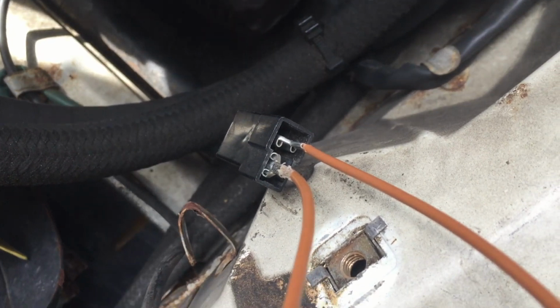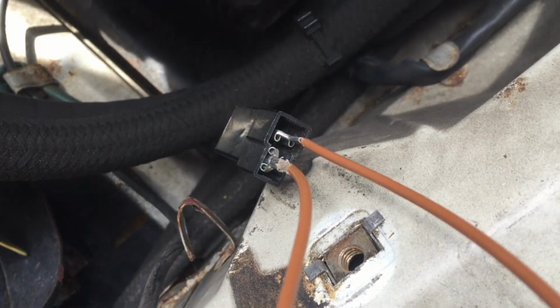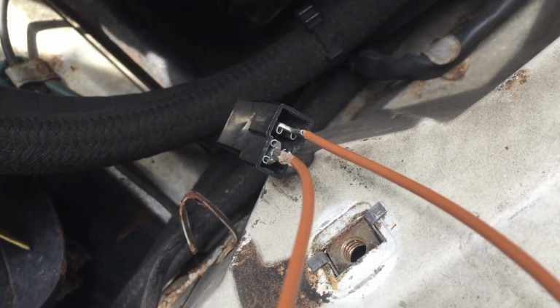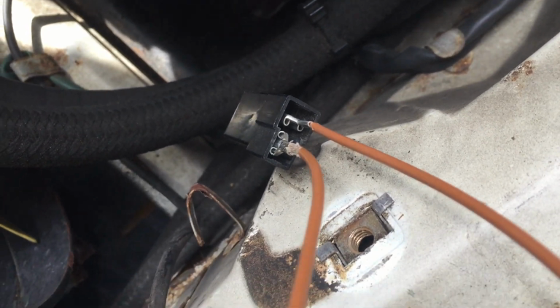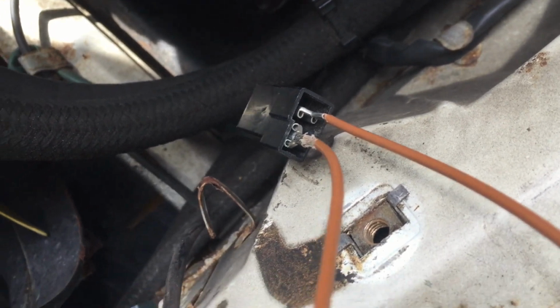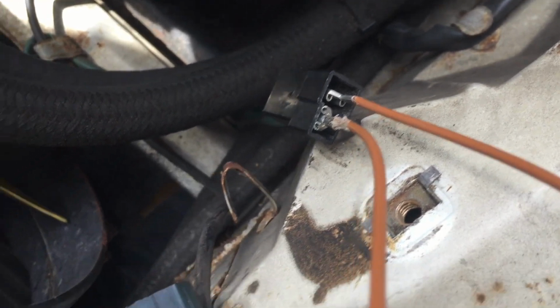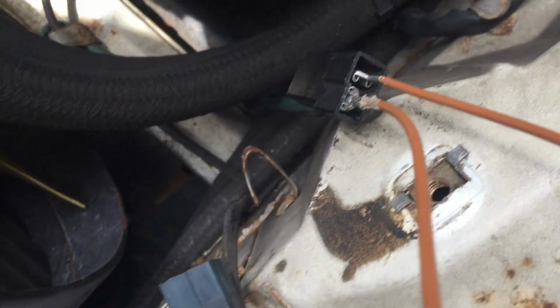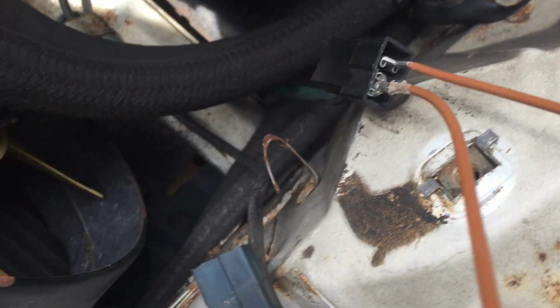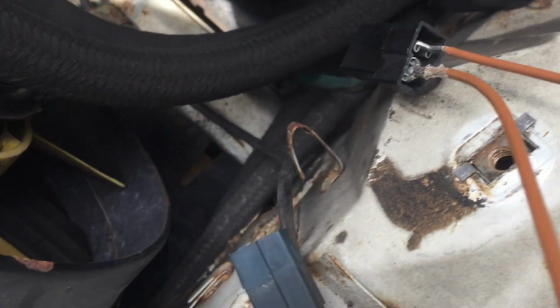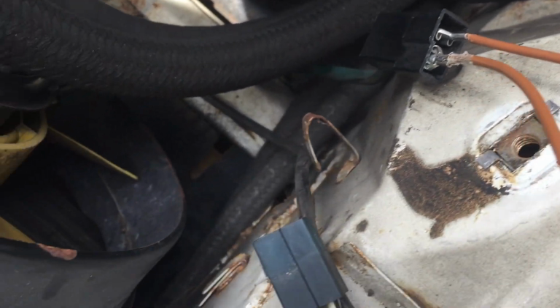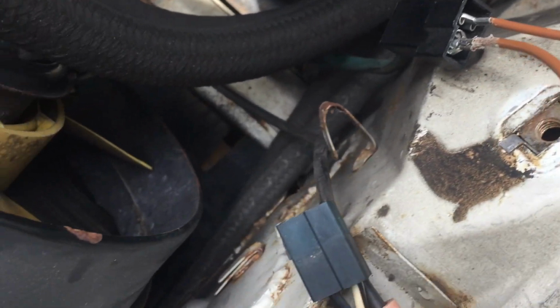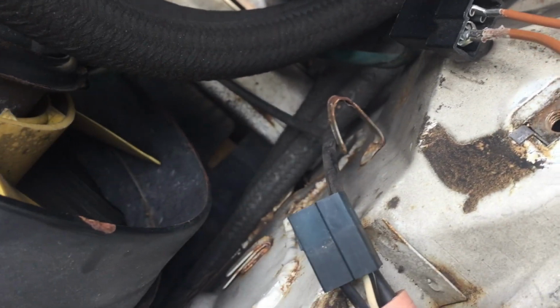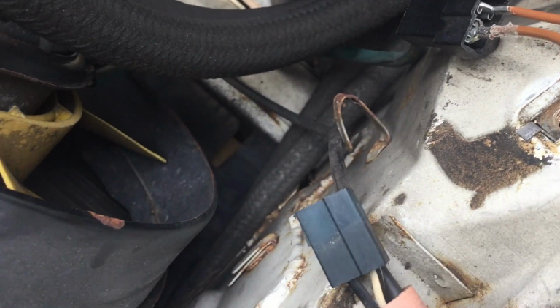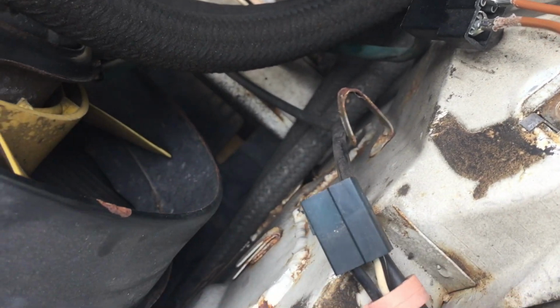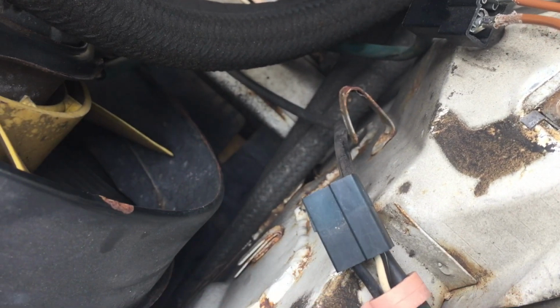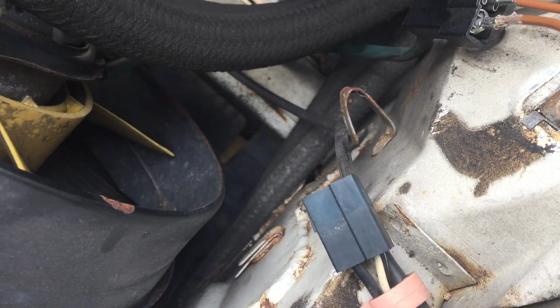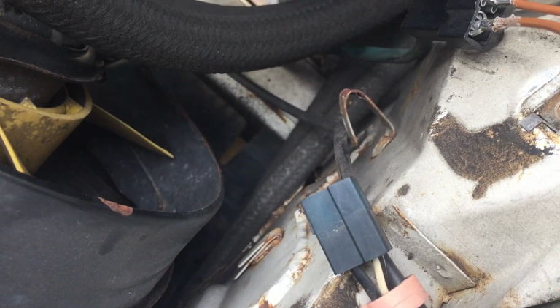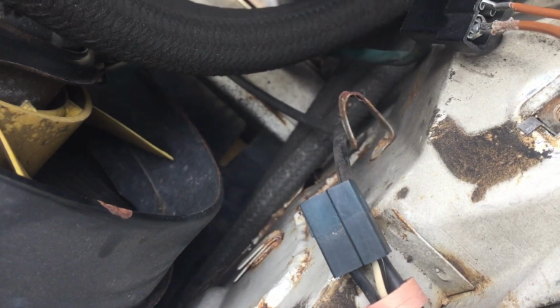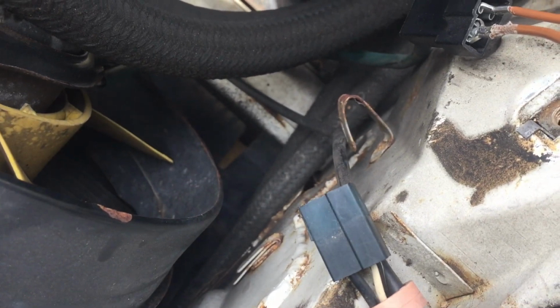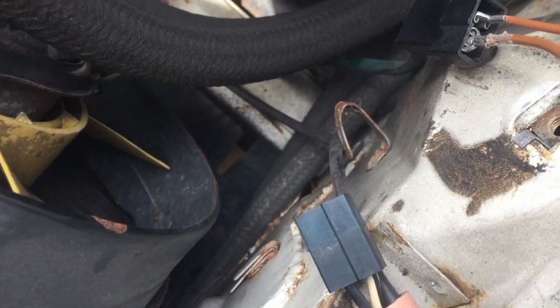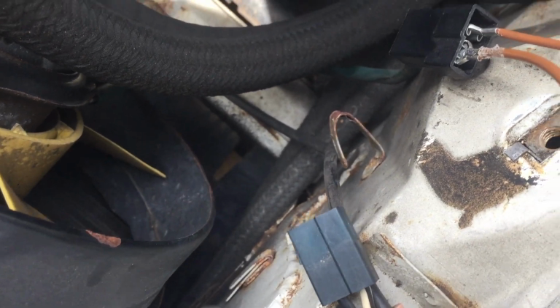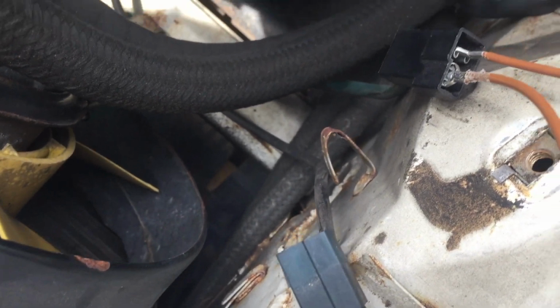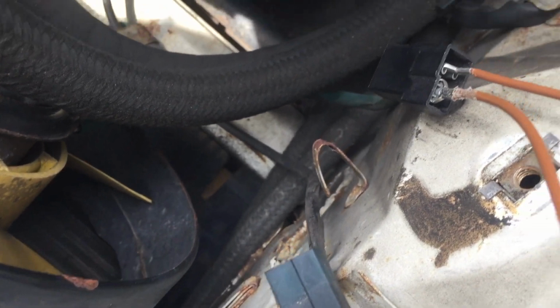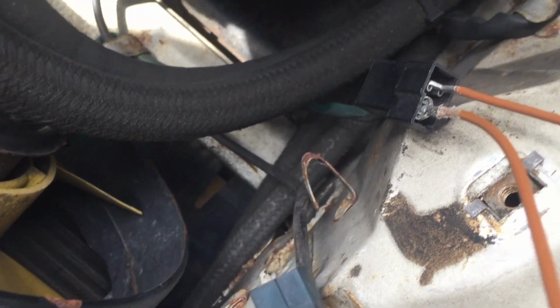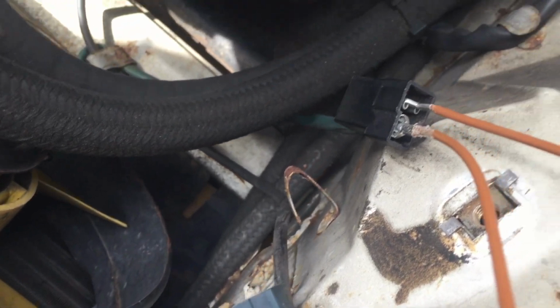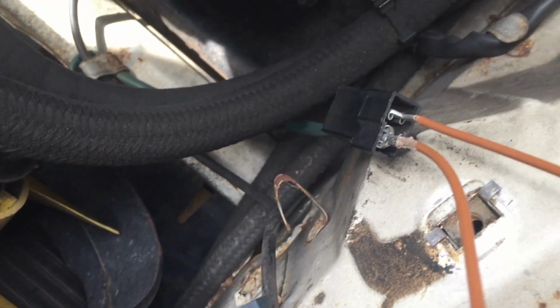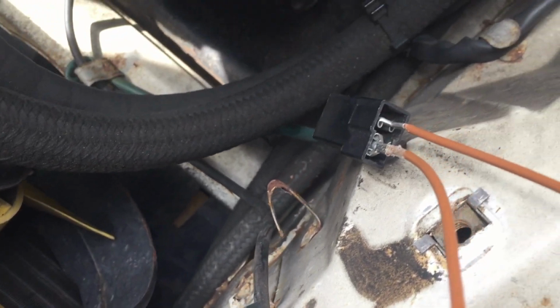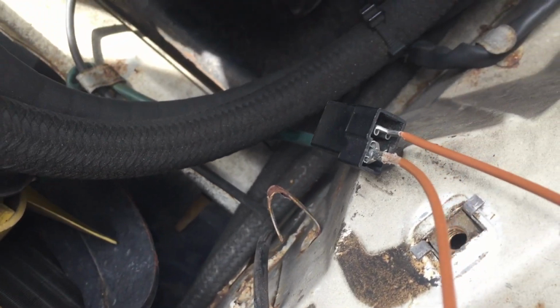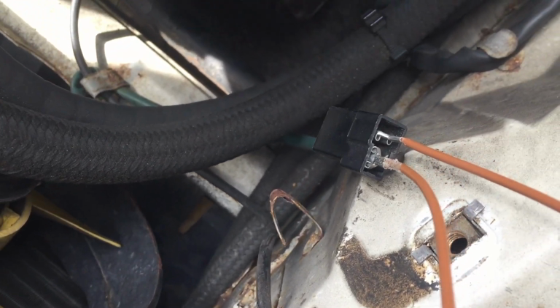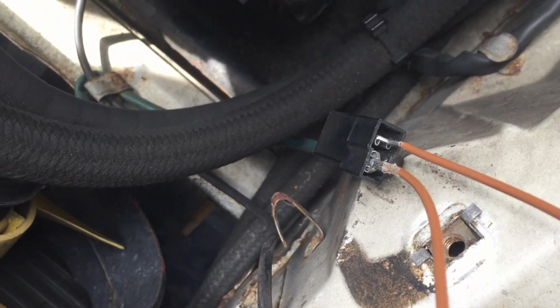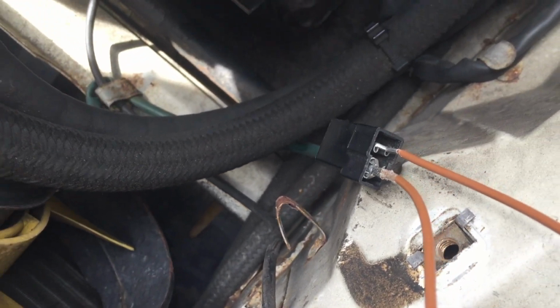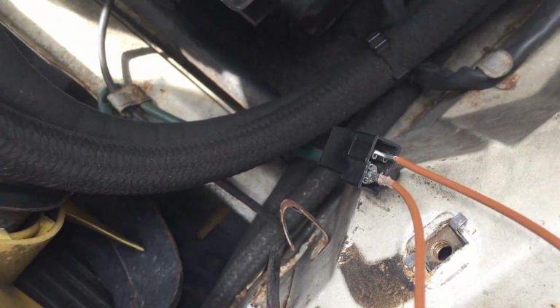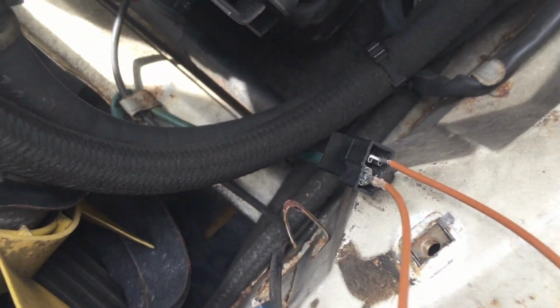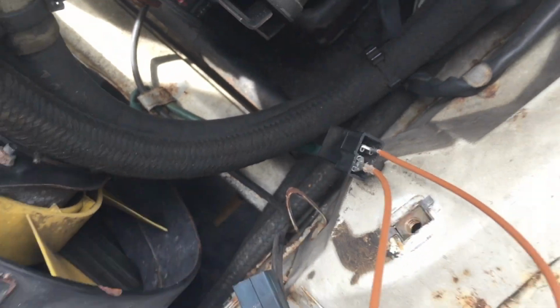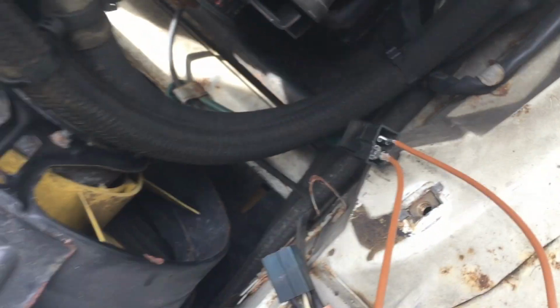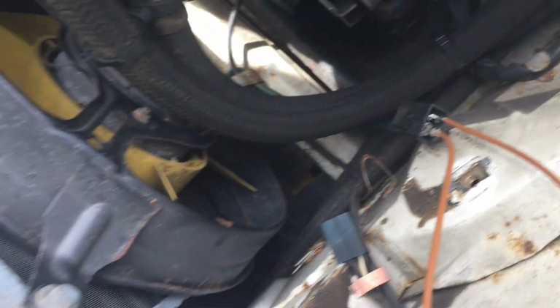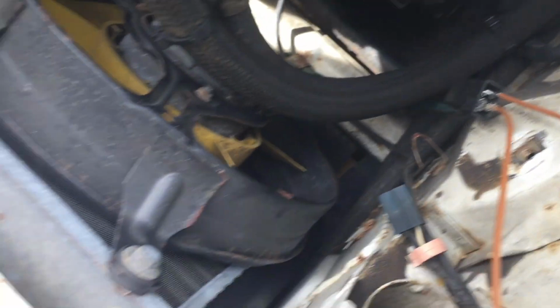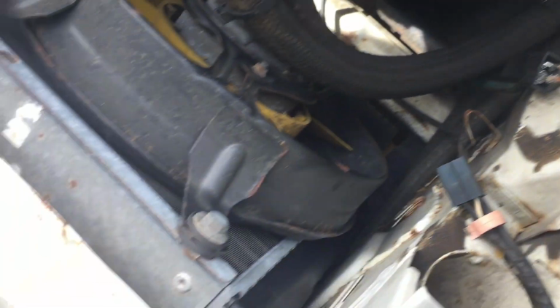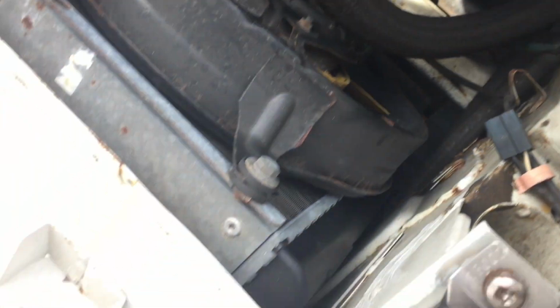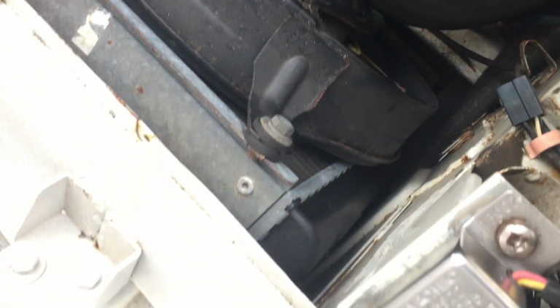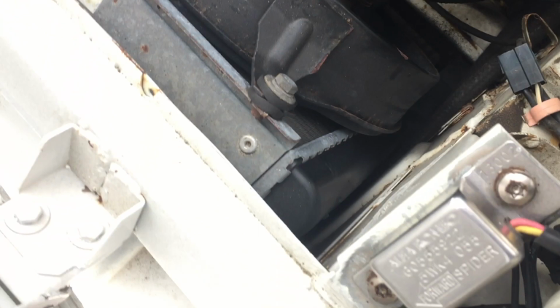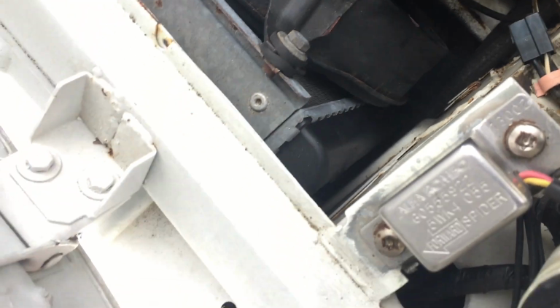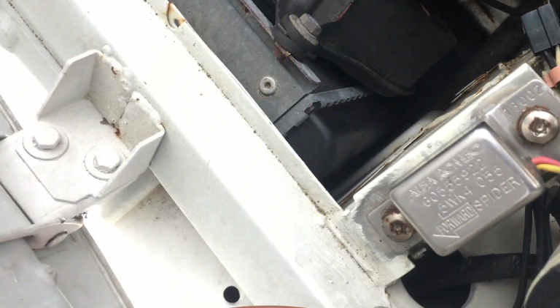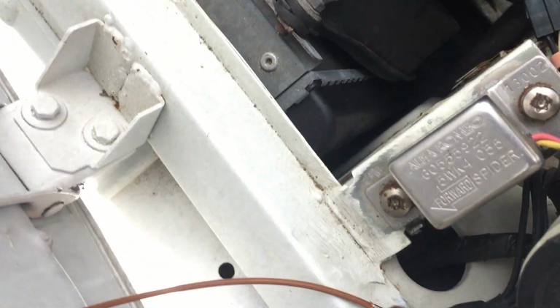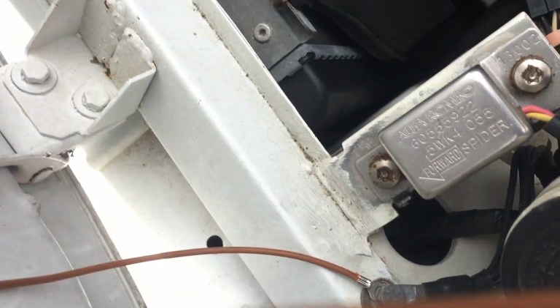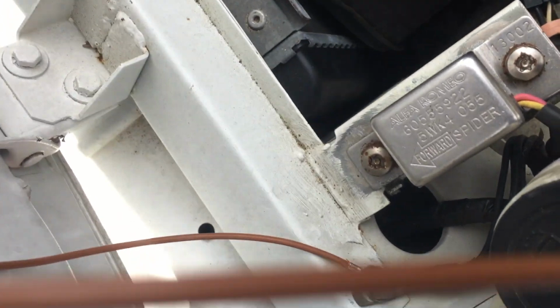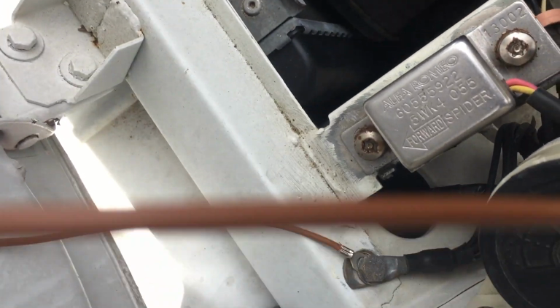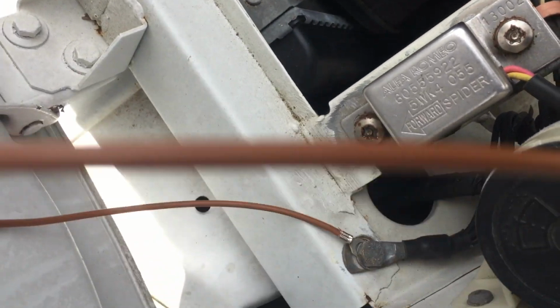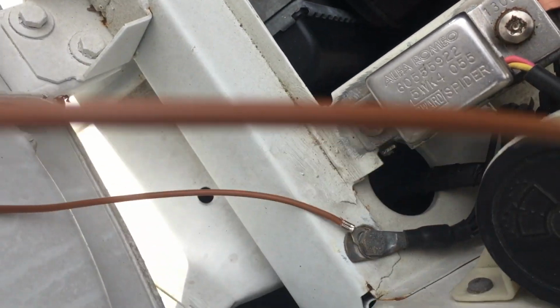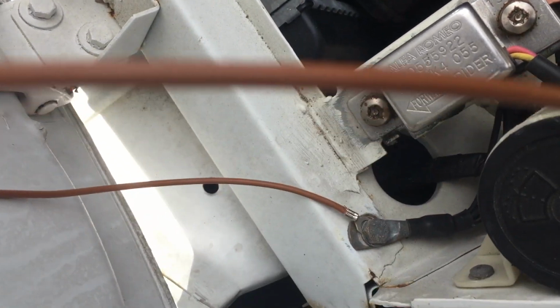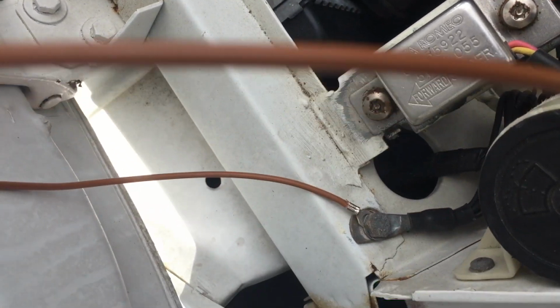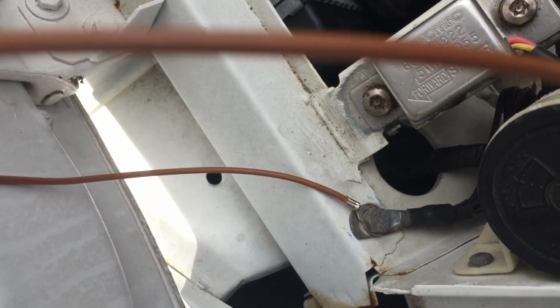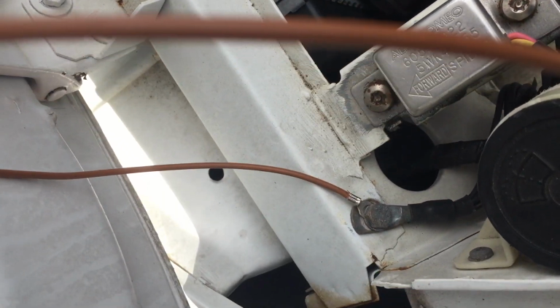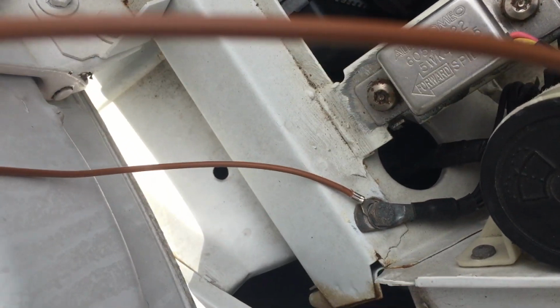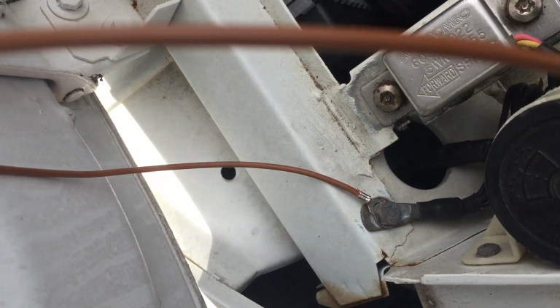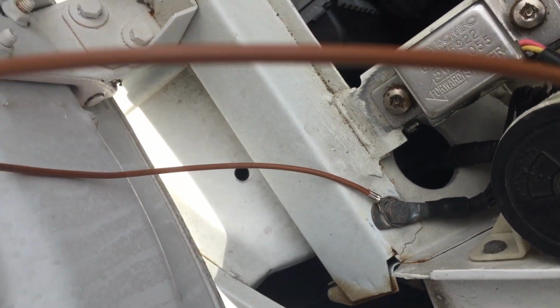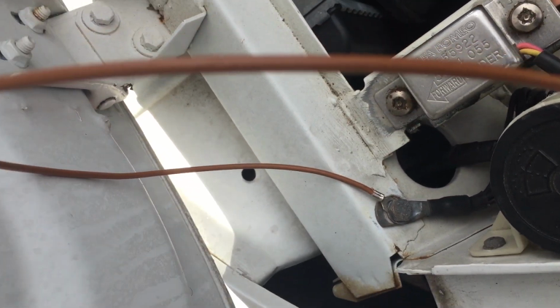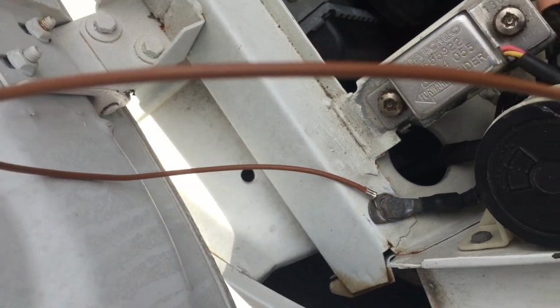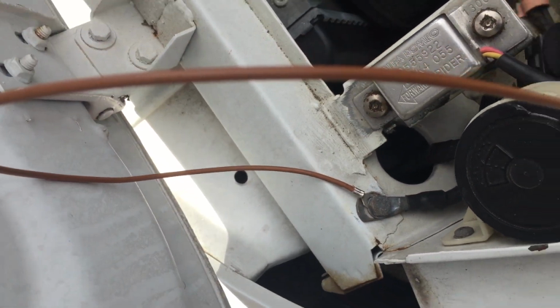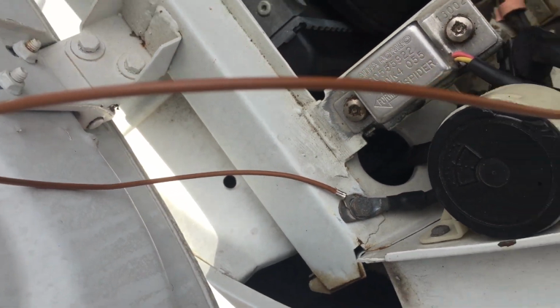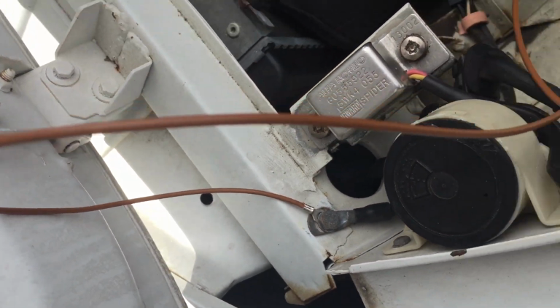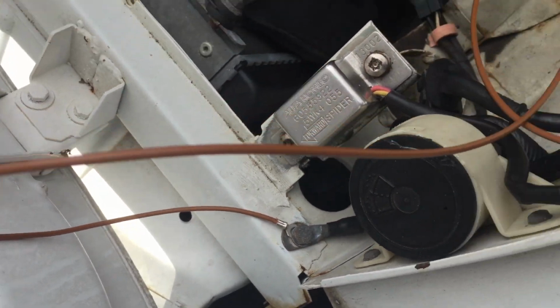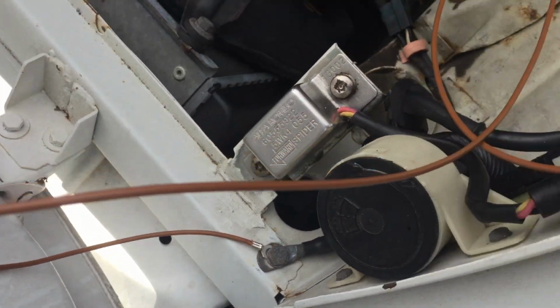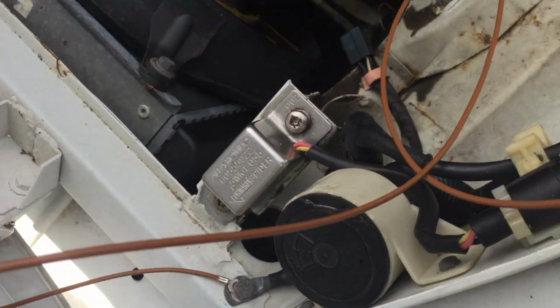As you can see I have two brown wires. One is going to connect to the ground, the other one is going to connect to the voltmeter.